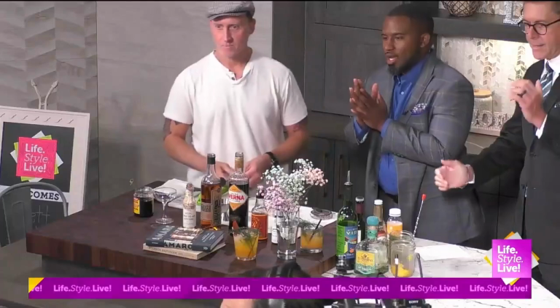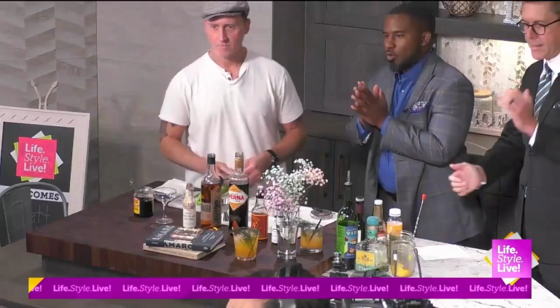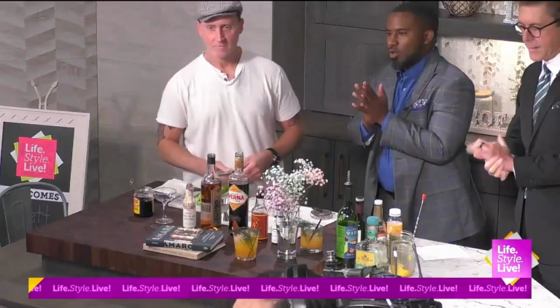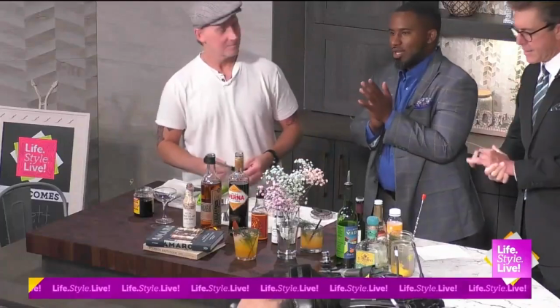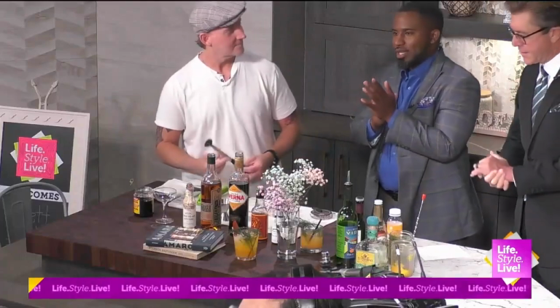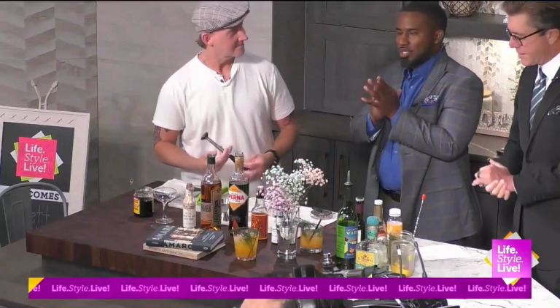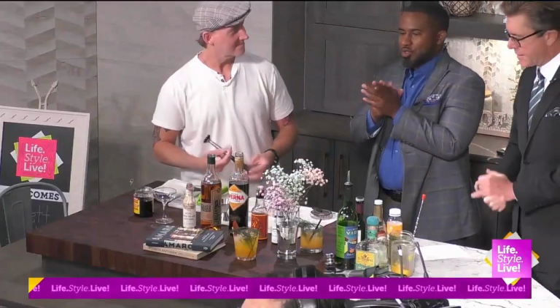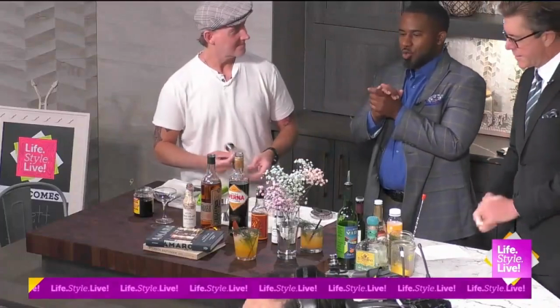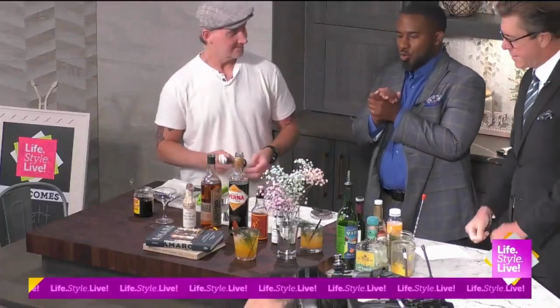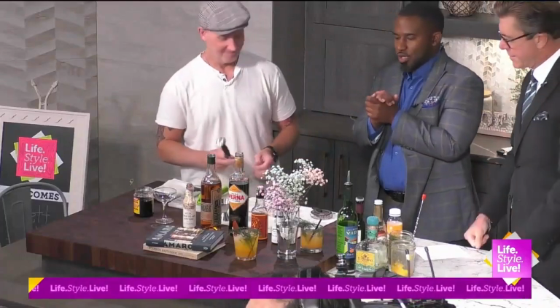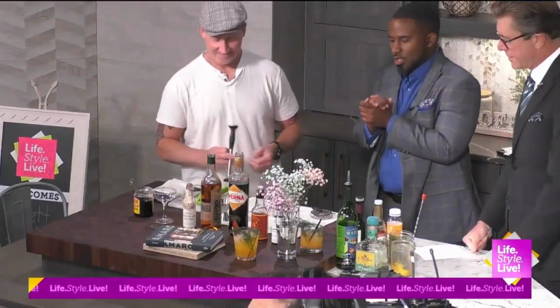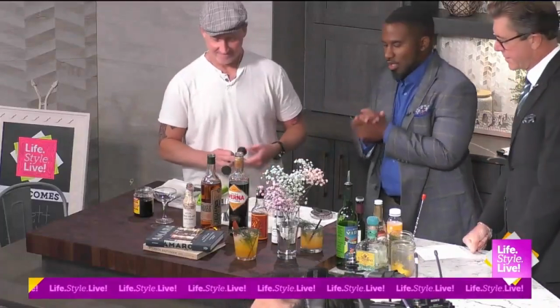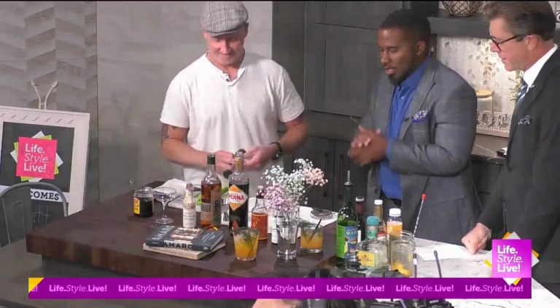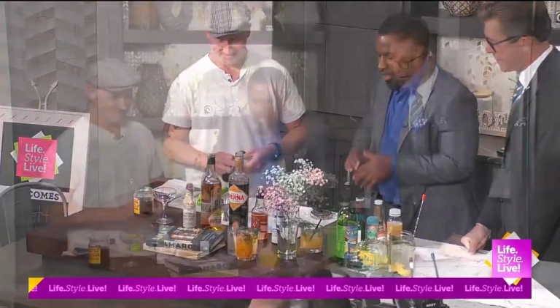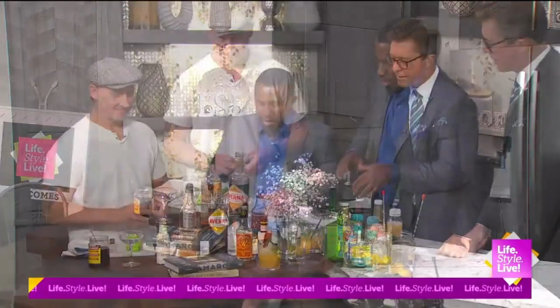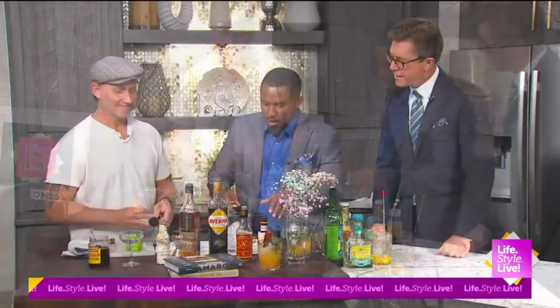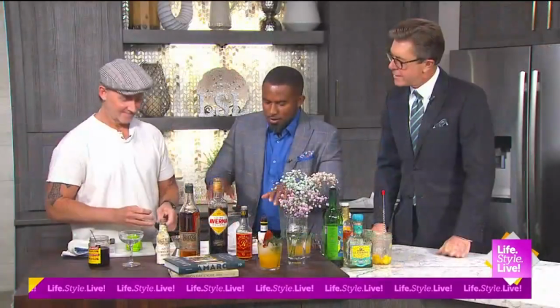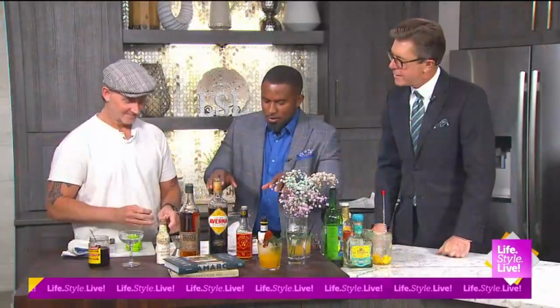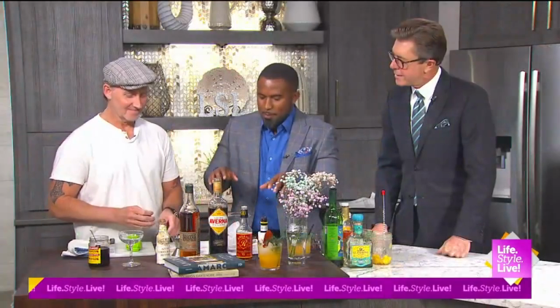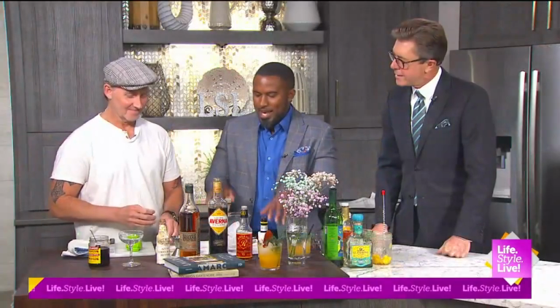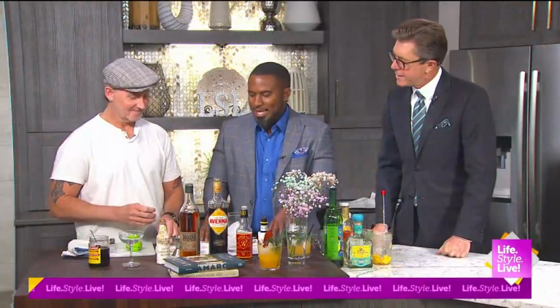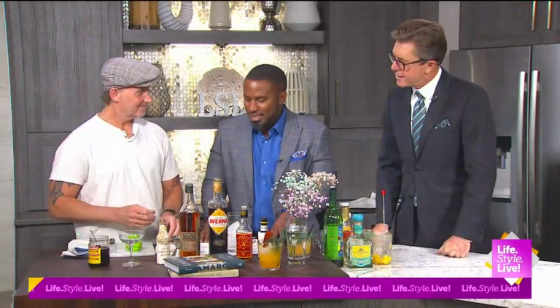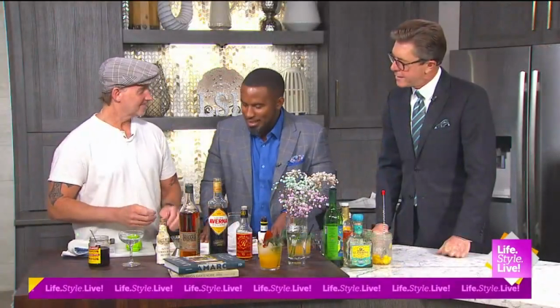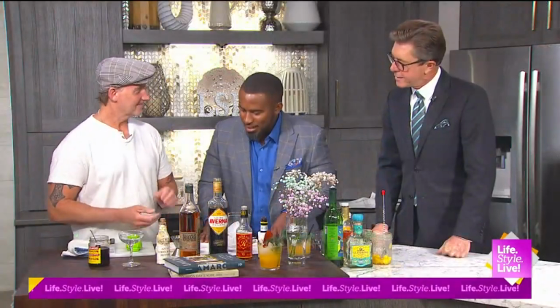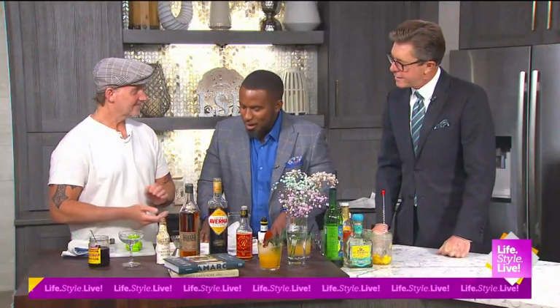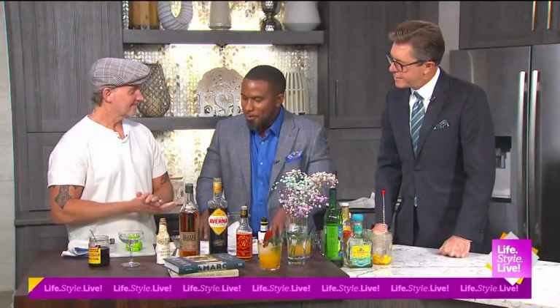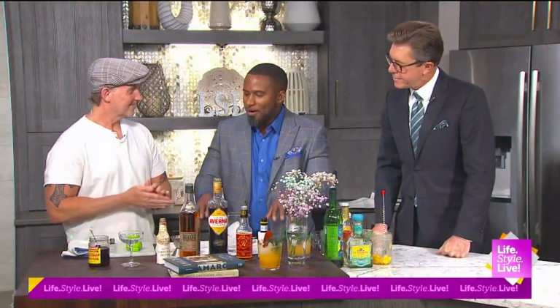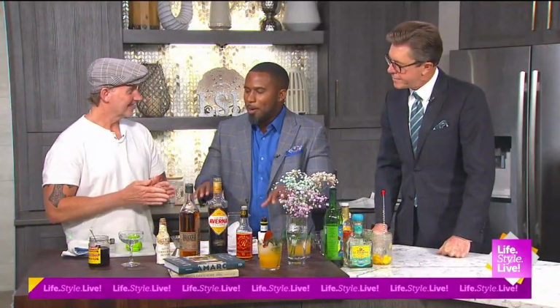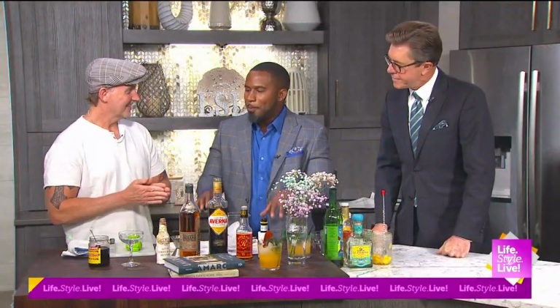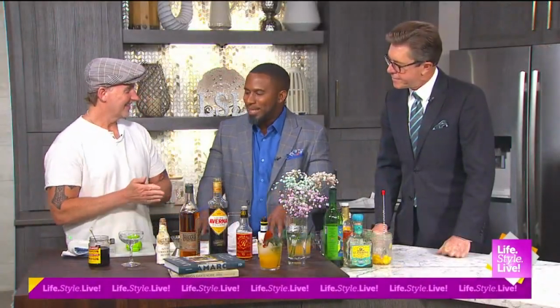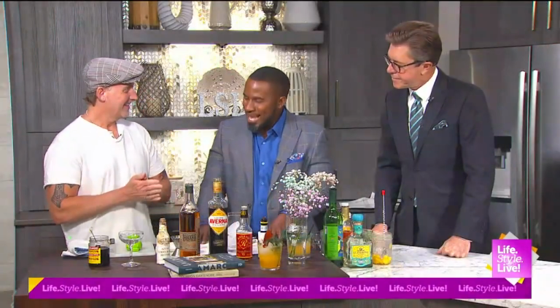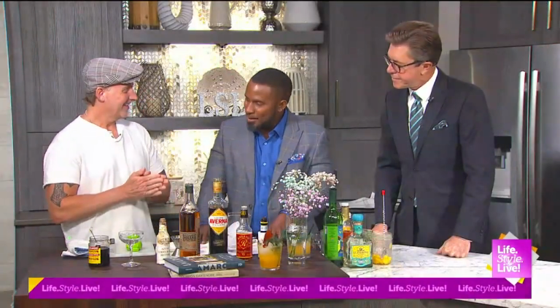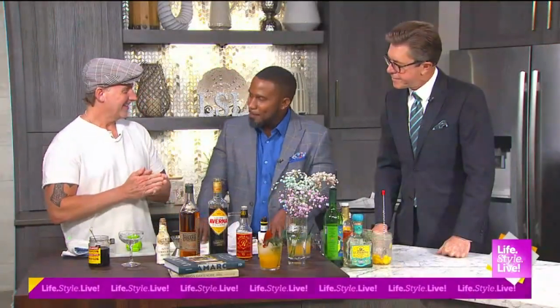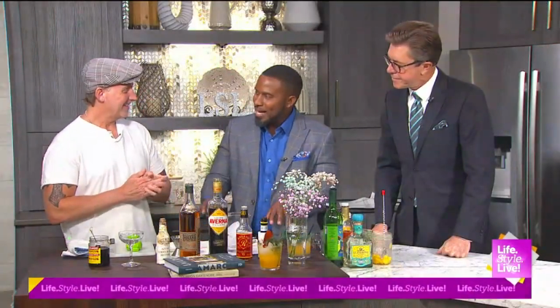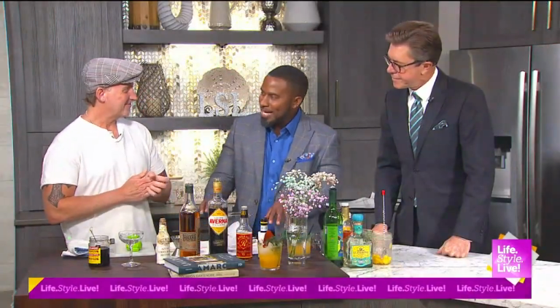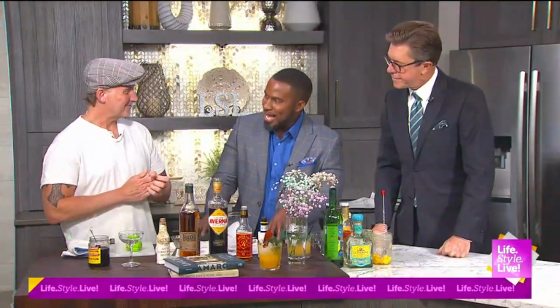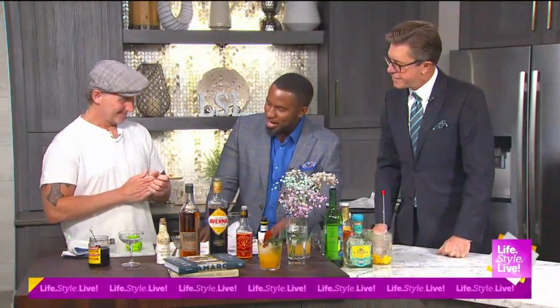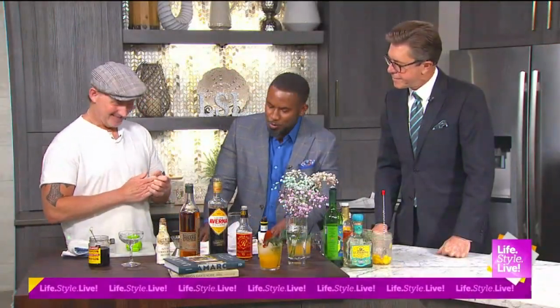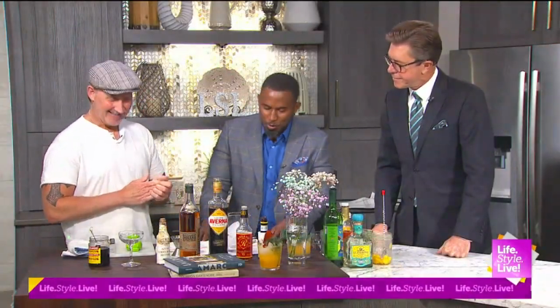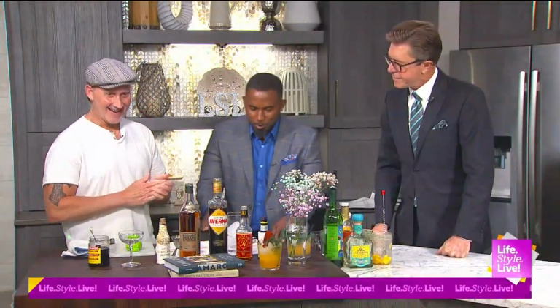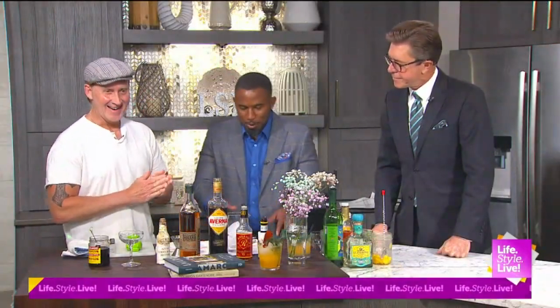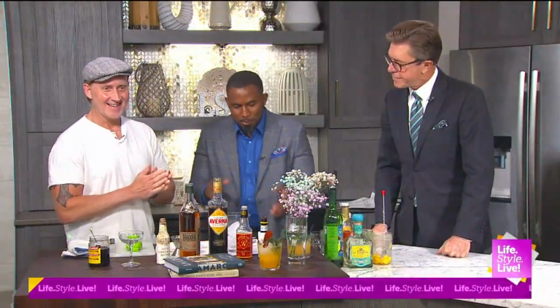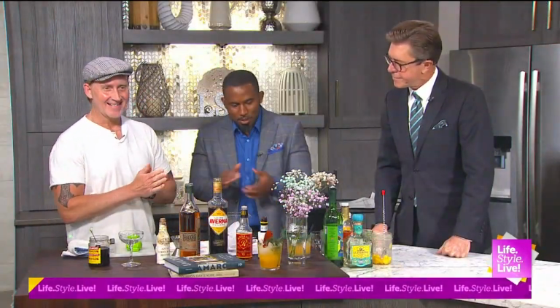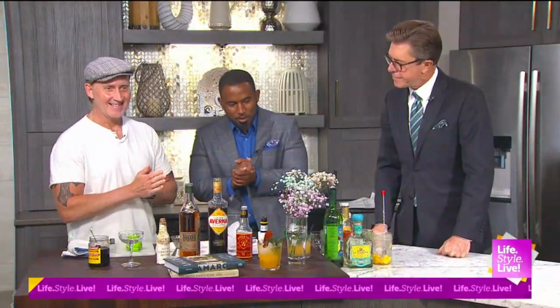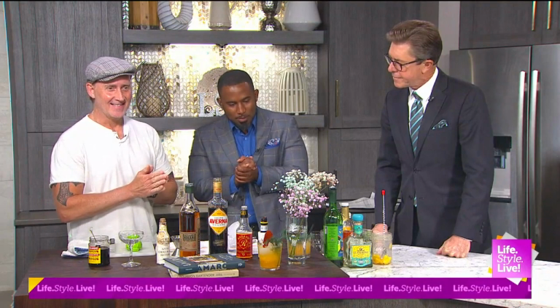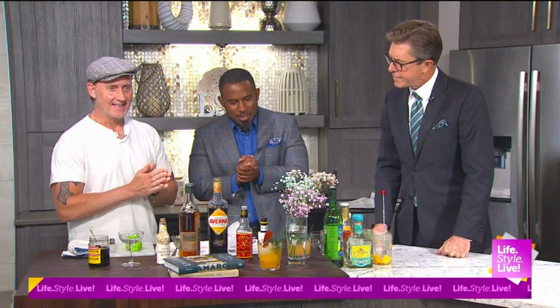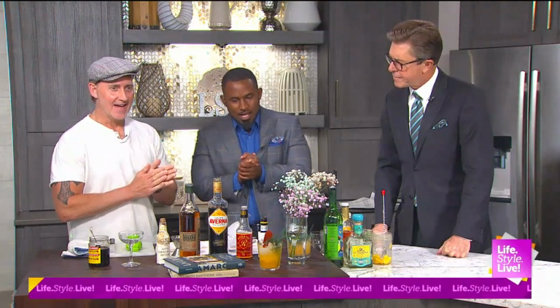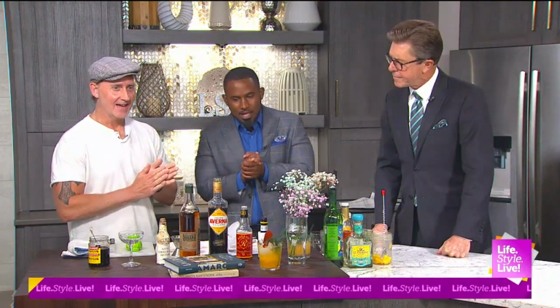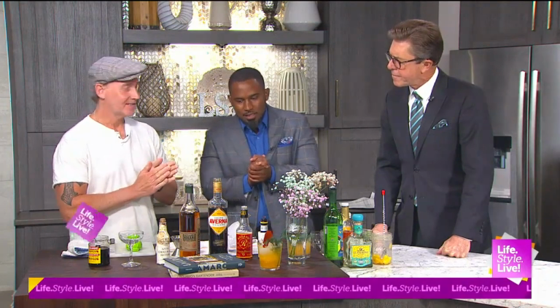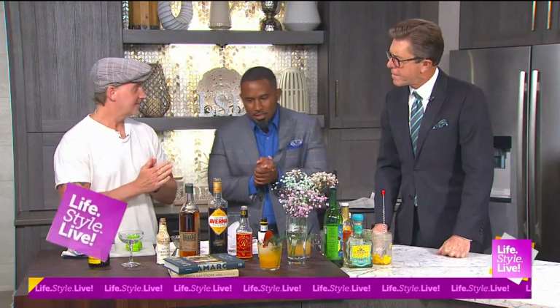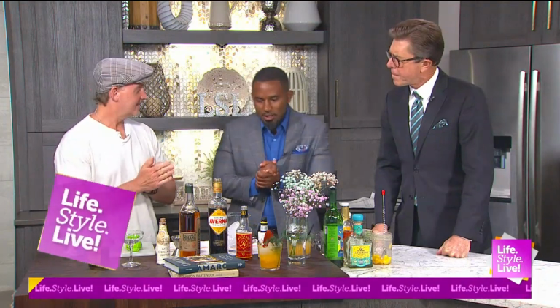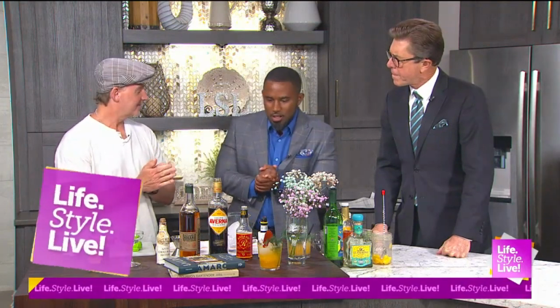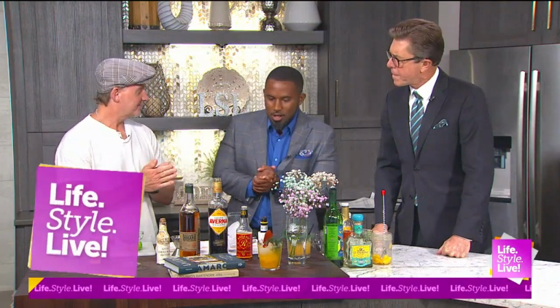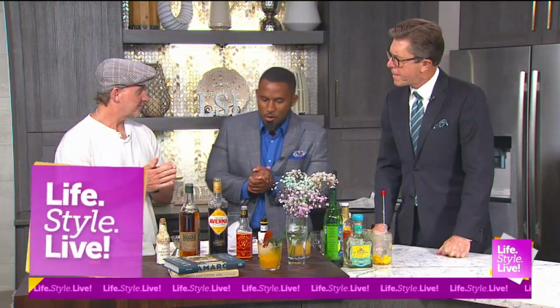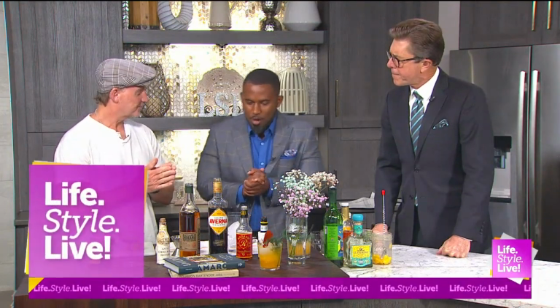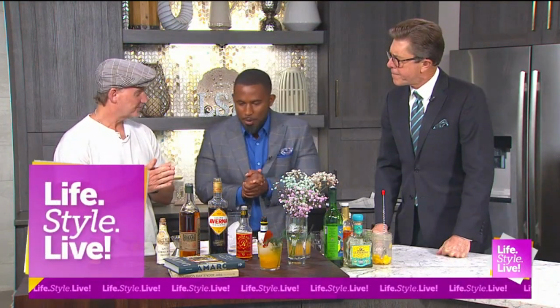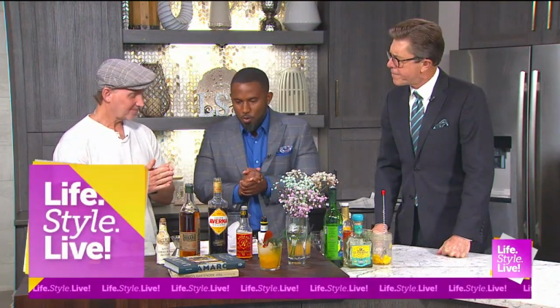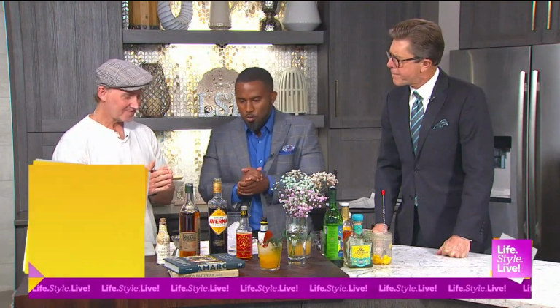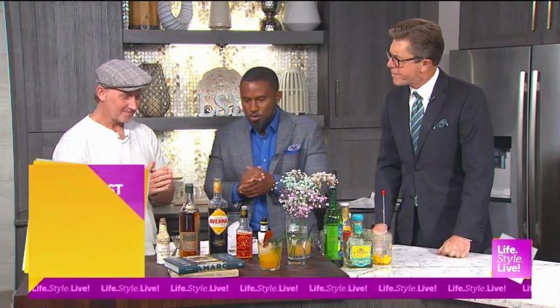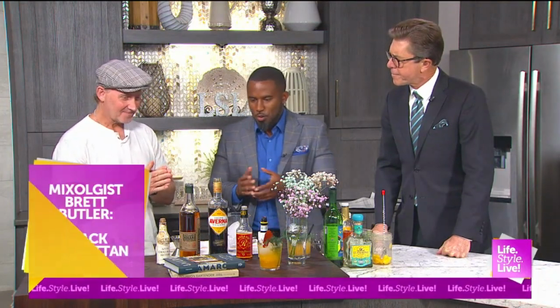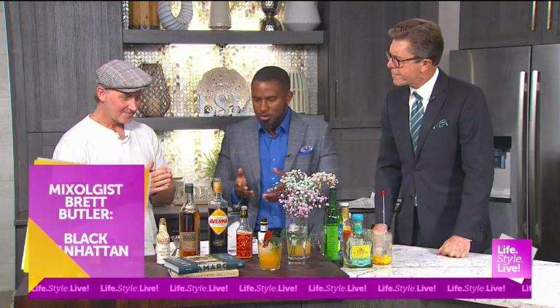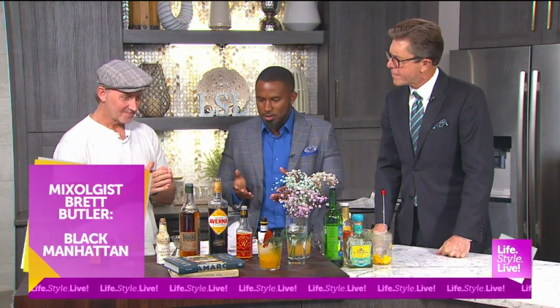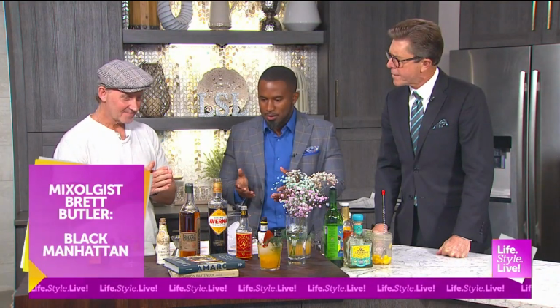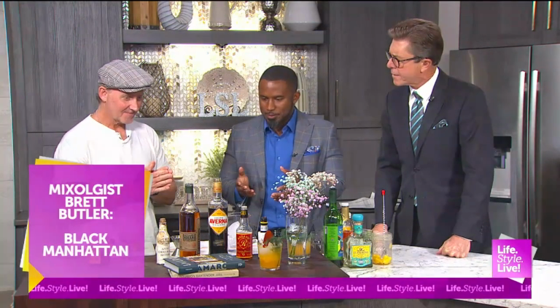We're getting into it — the making of a black Manhattan with Brett Butler, the mixologist. Where do we start with this thing?